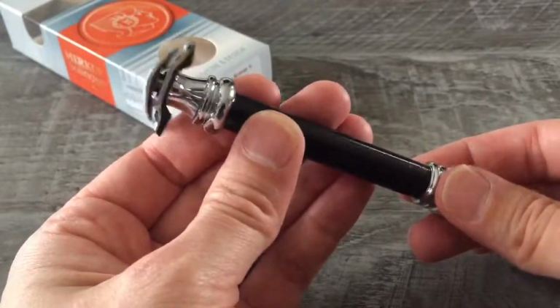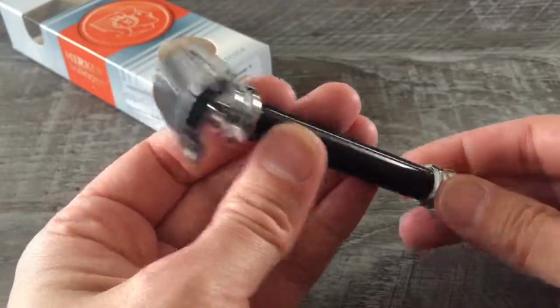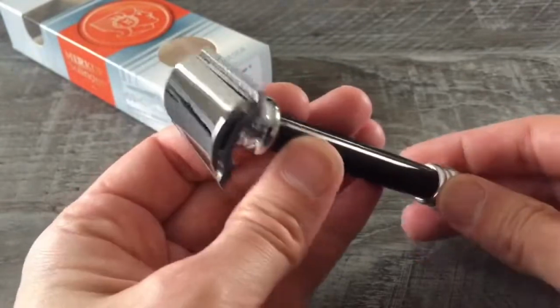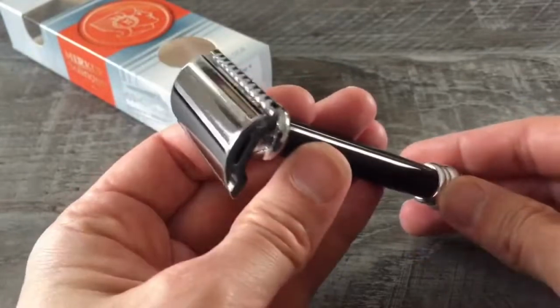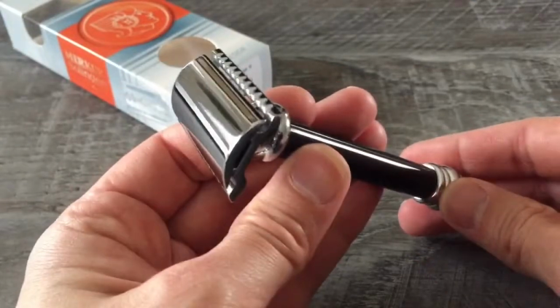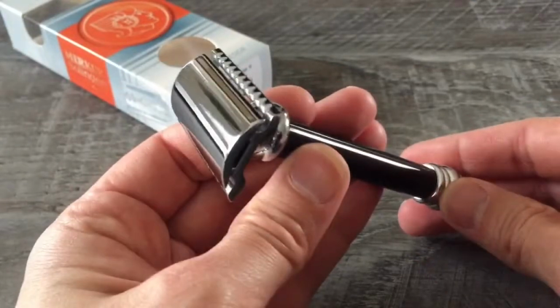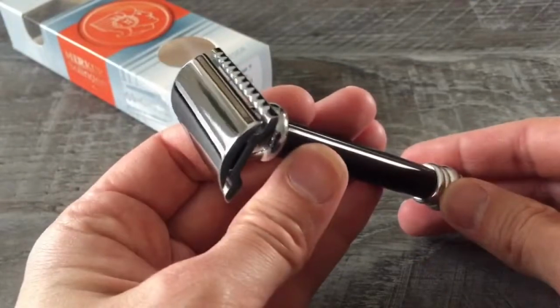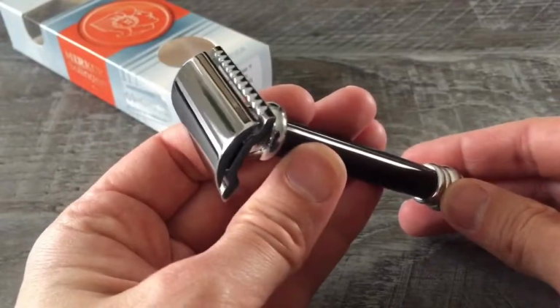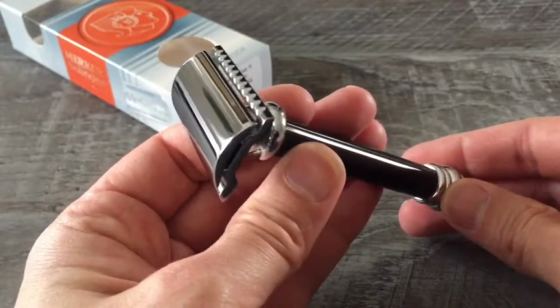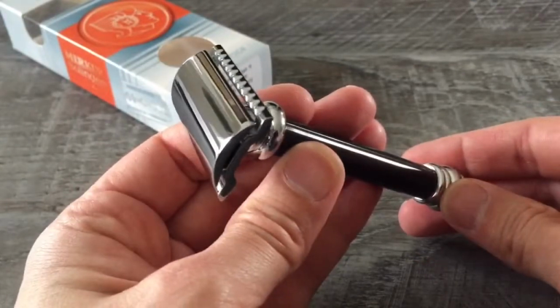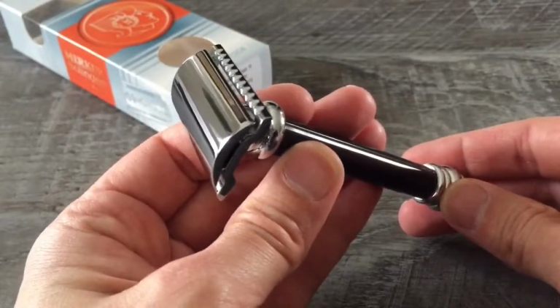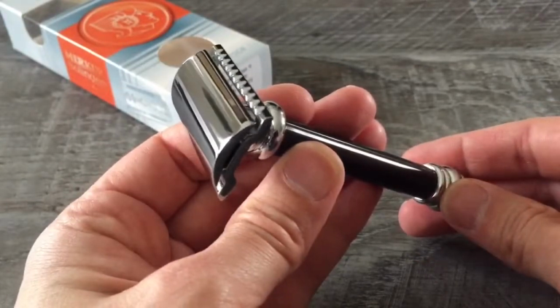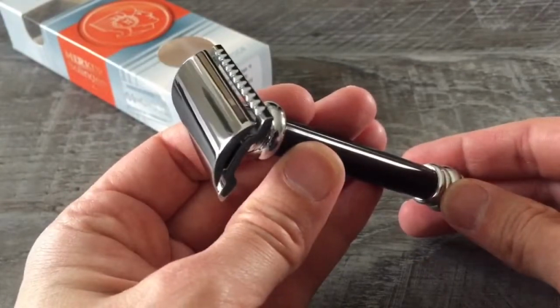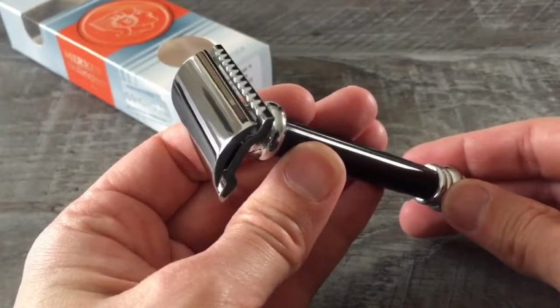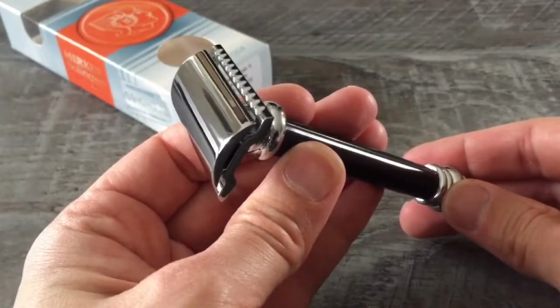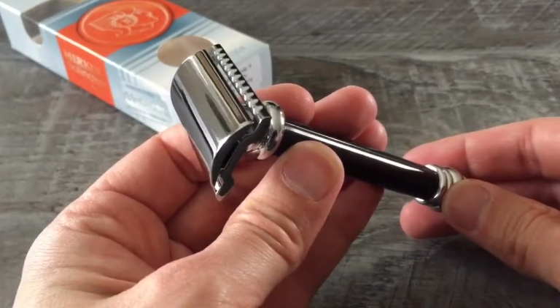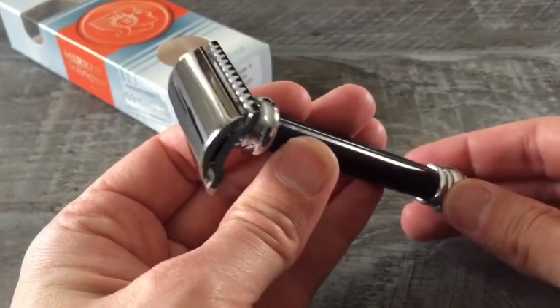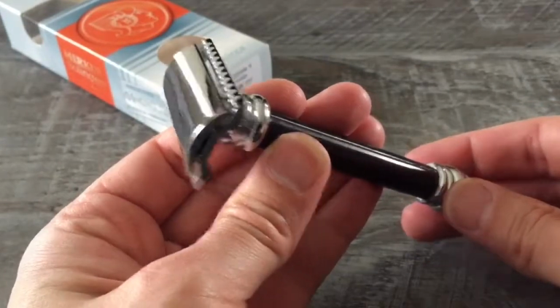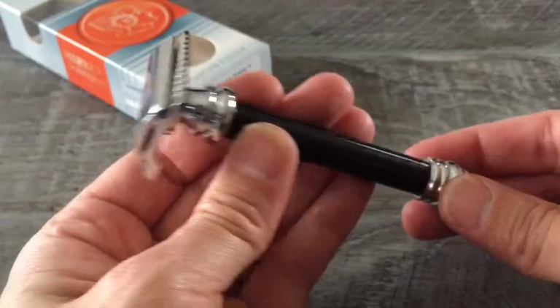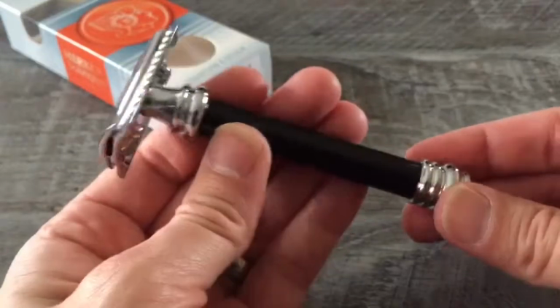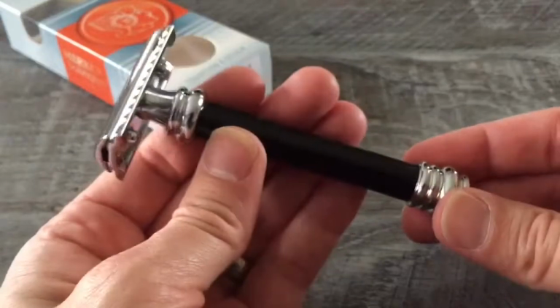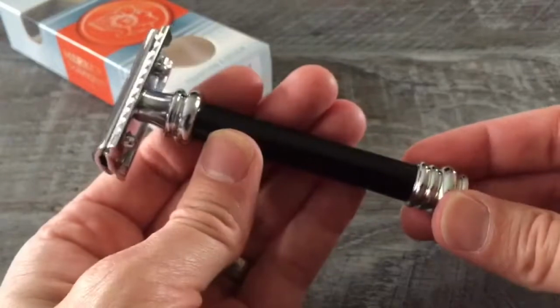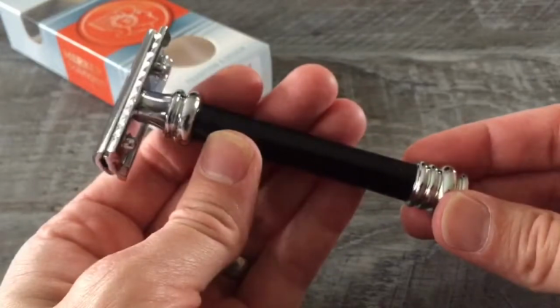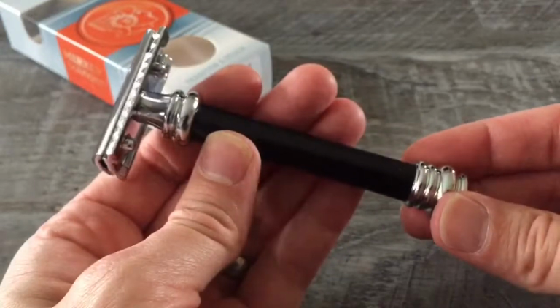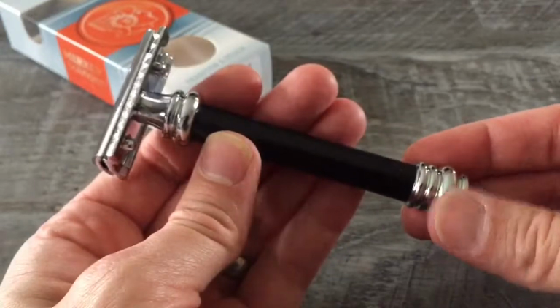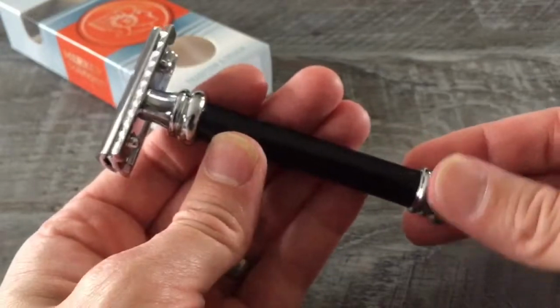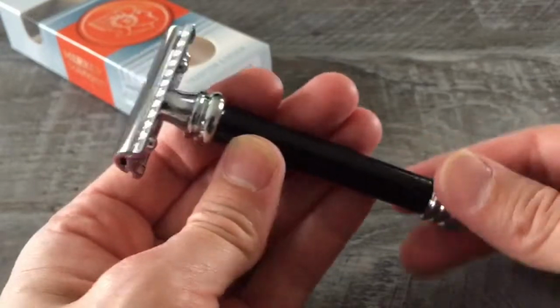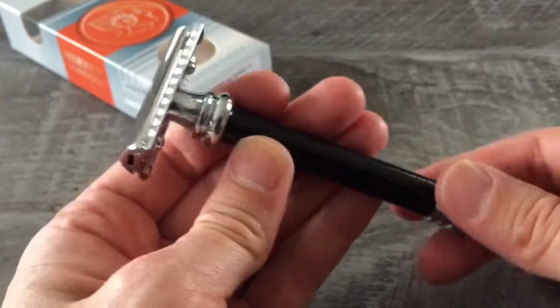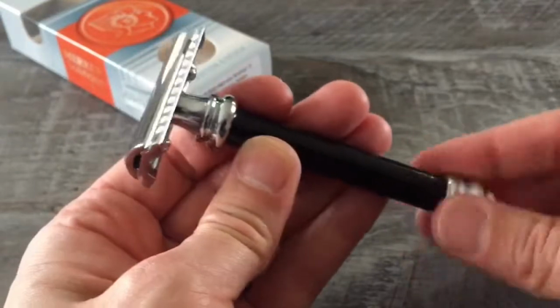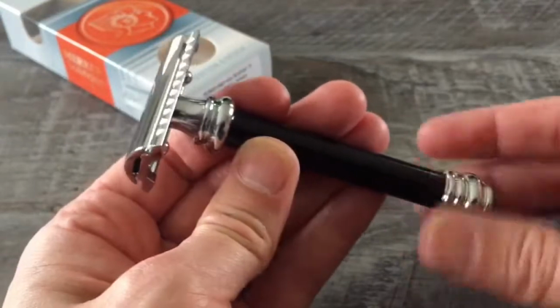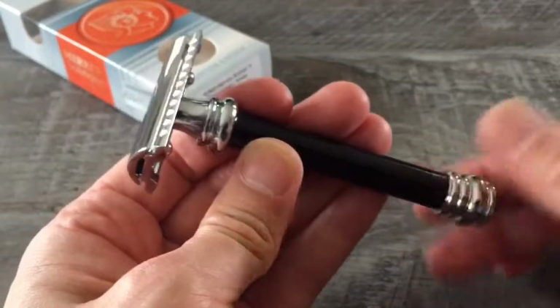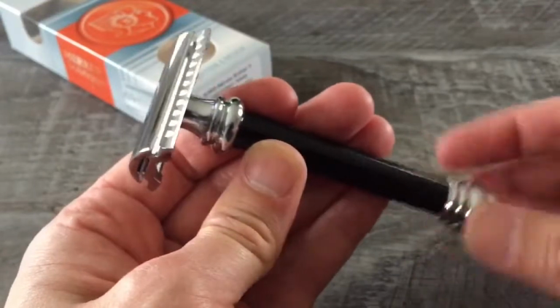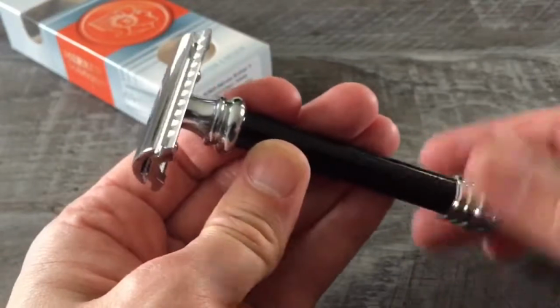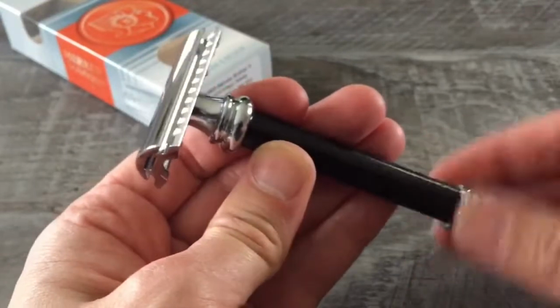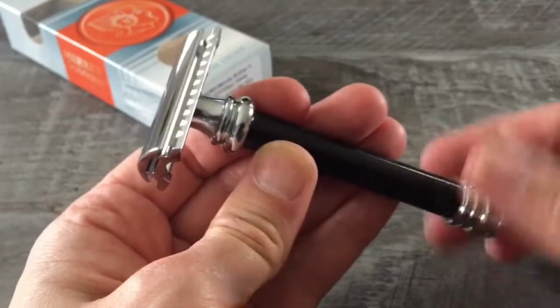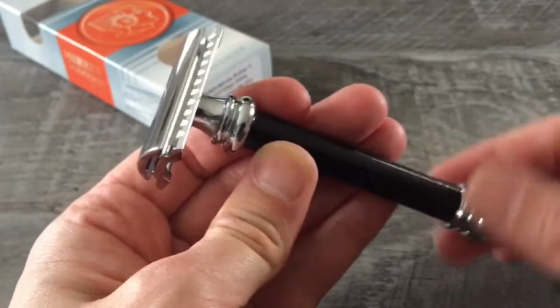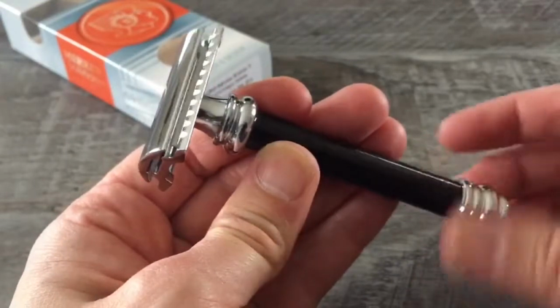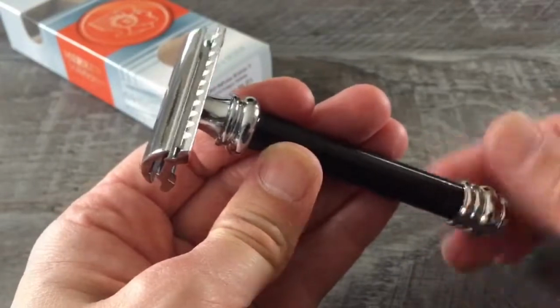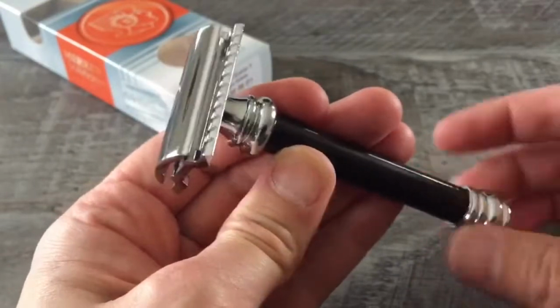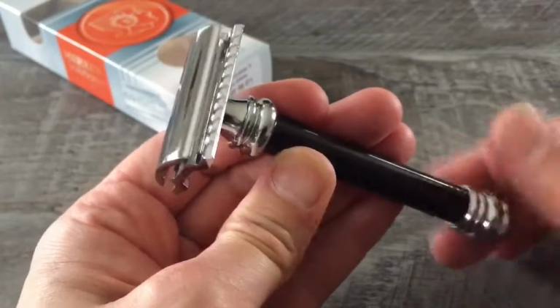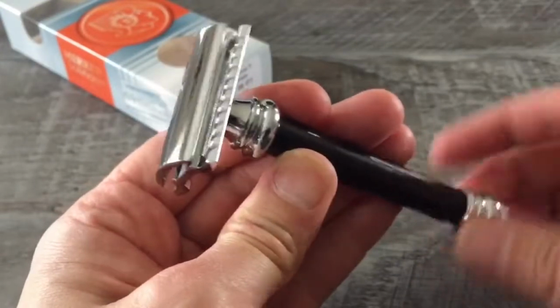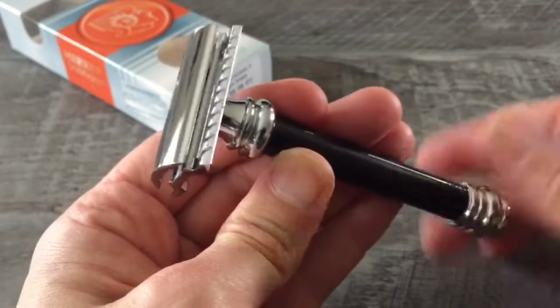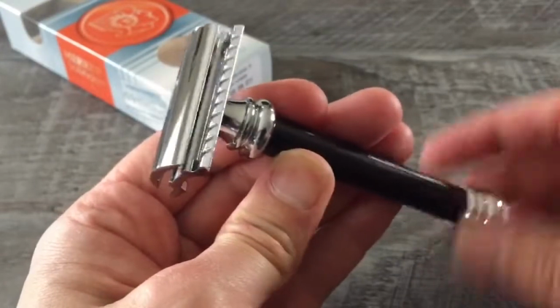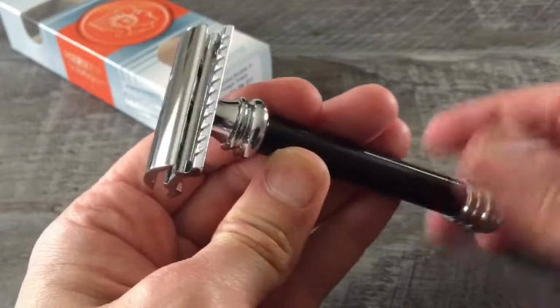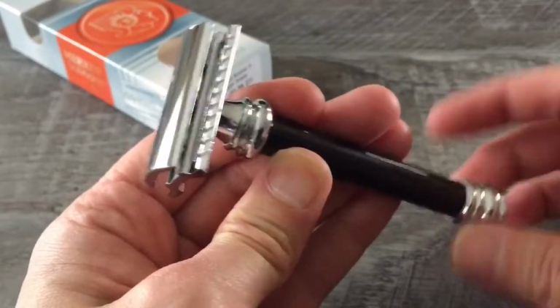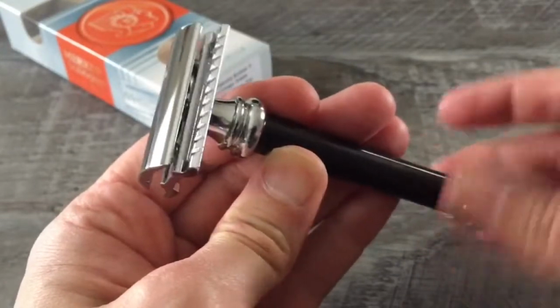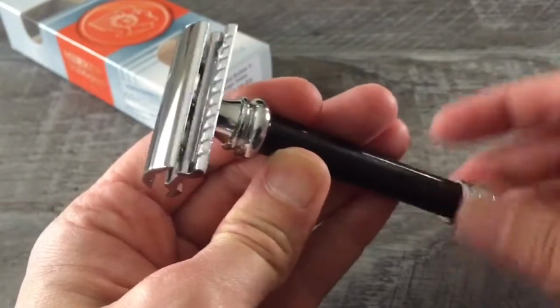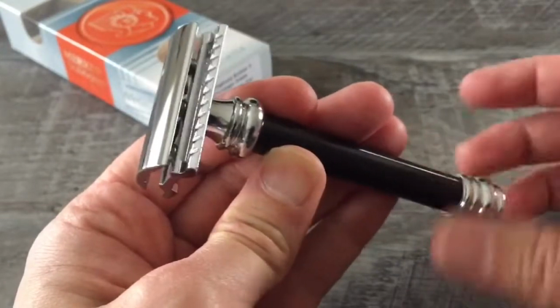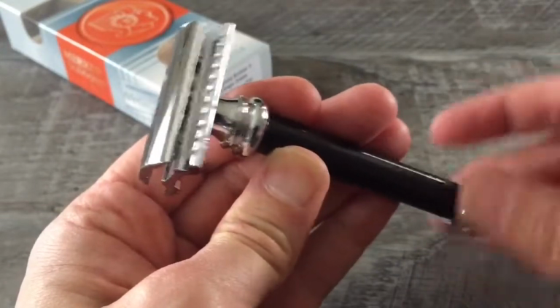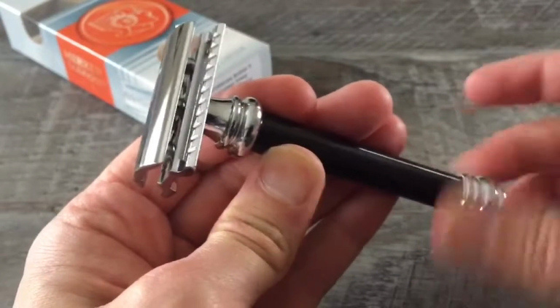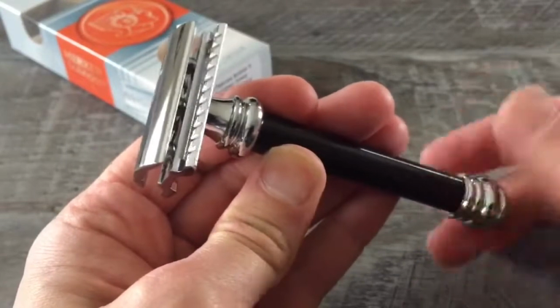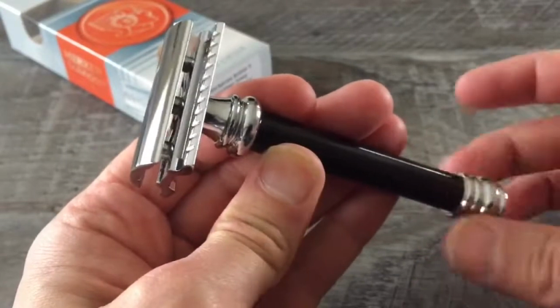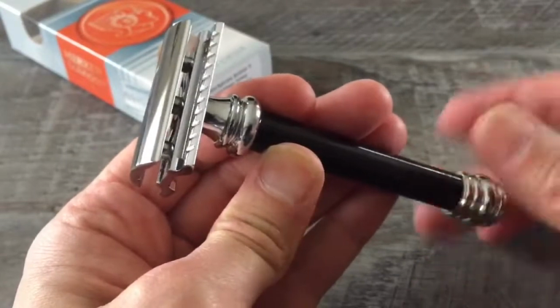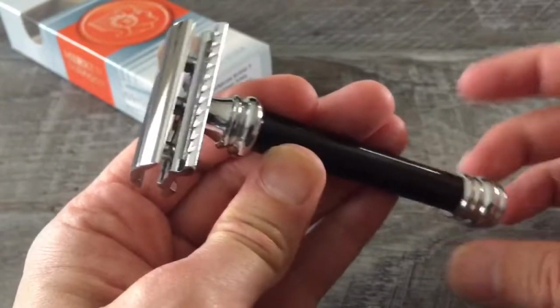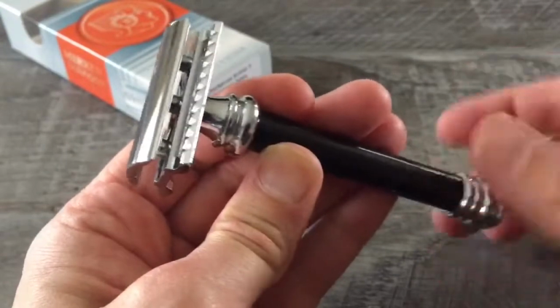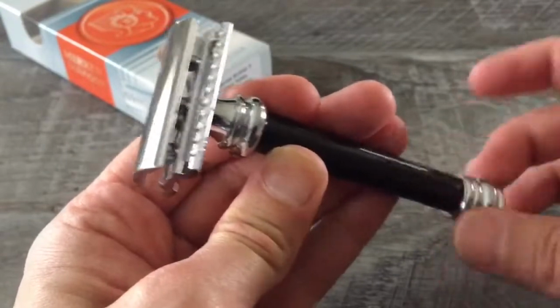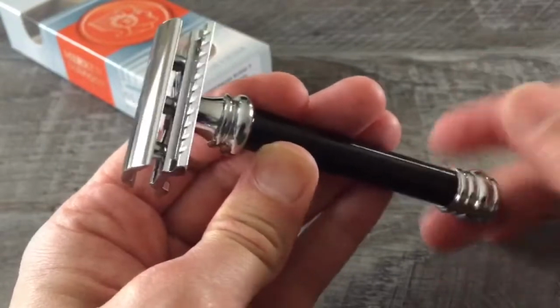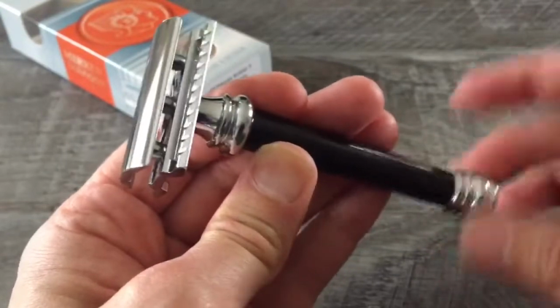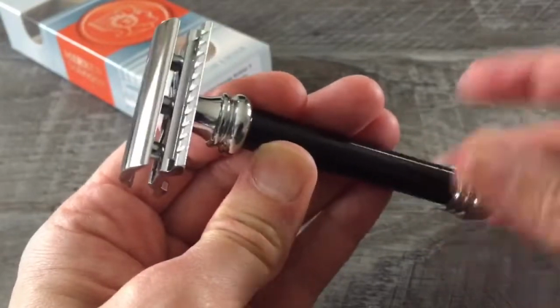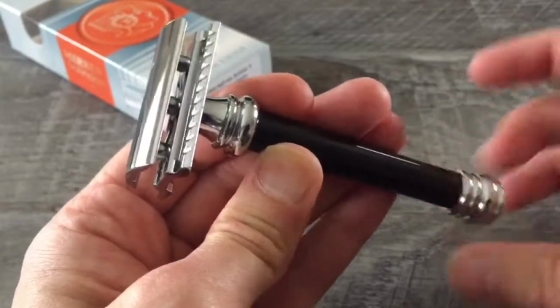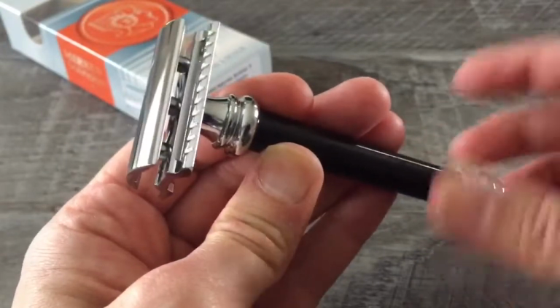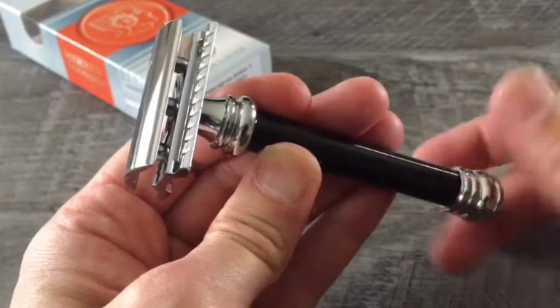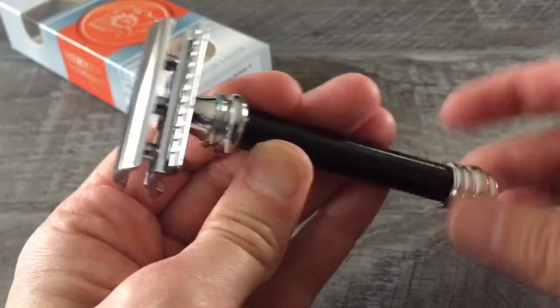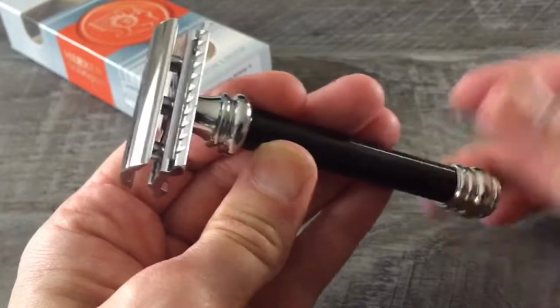Fantastic plating quality — Merkur, made in Germany. This razor can't be beat at a very affordable $75.